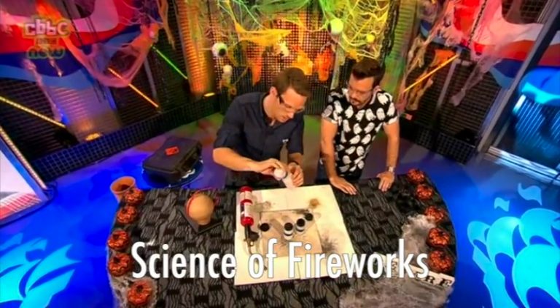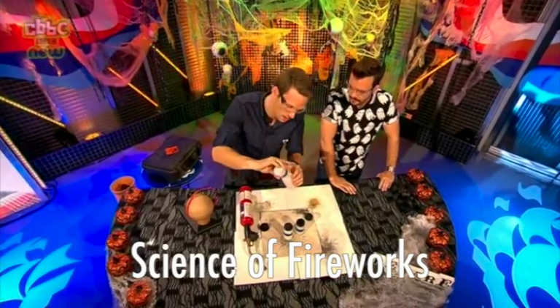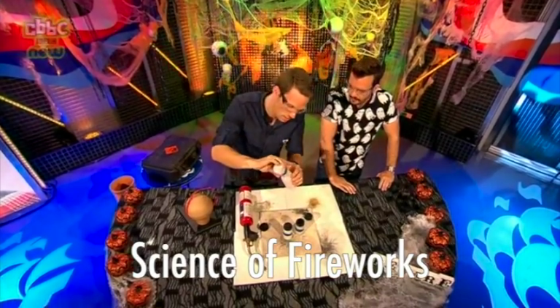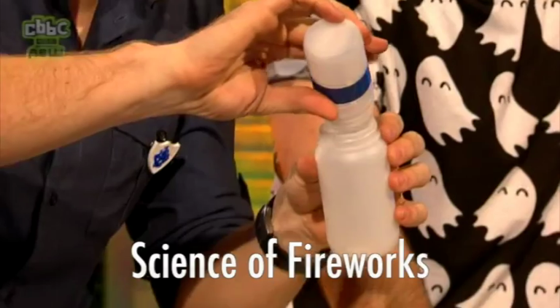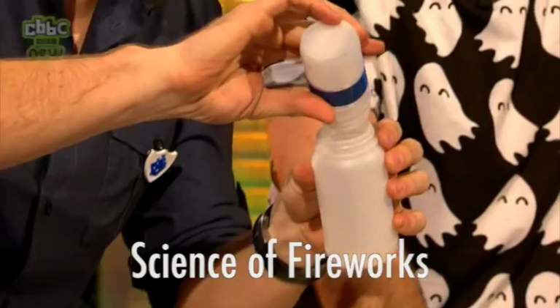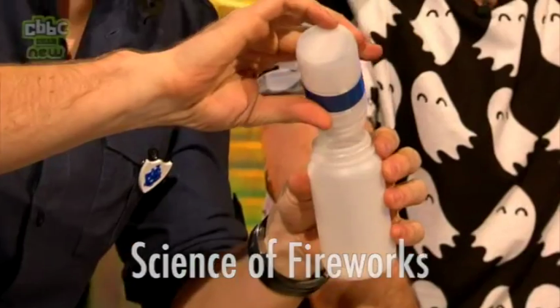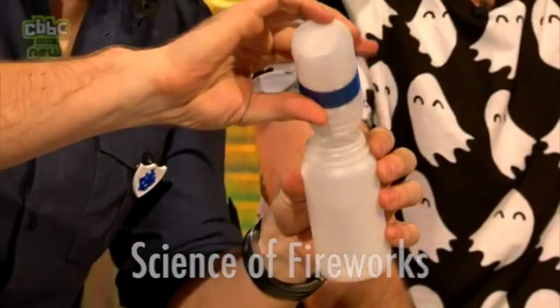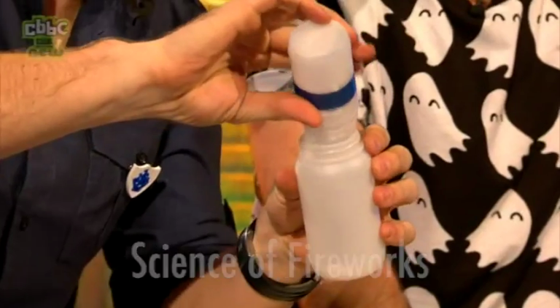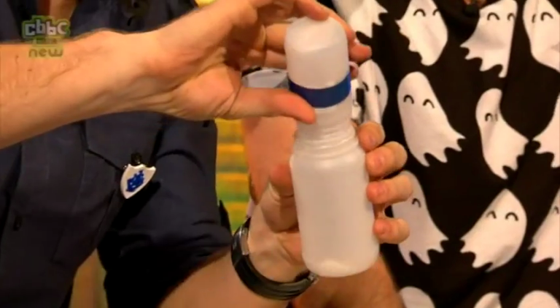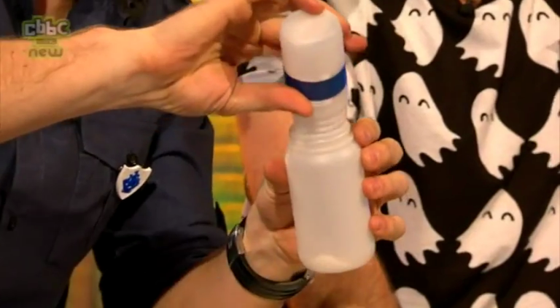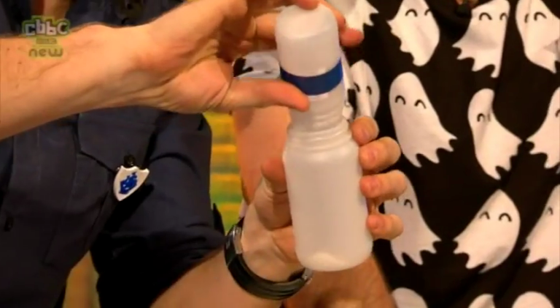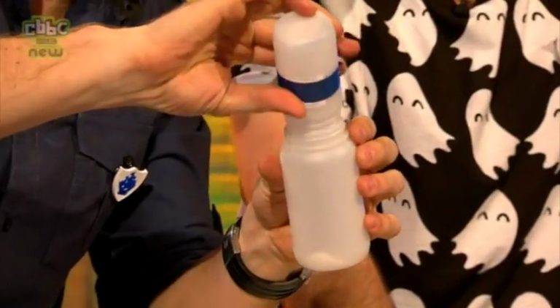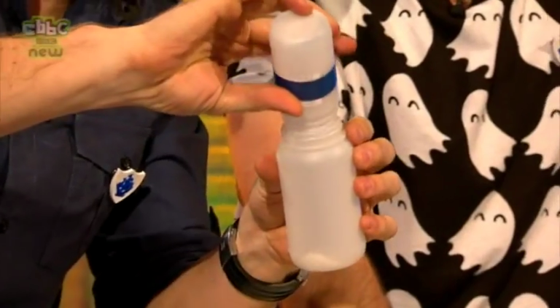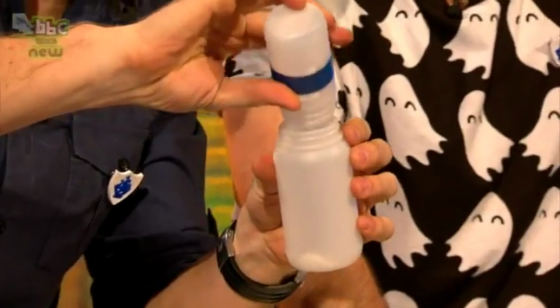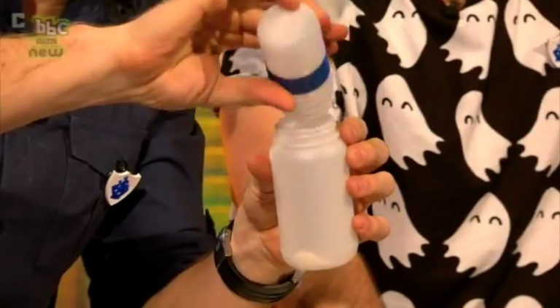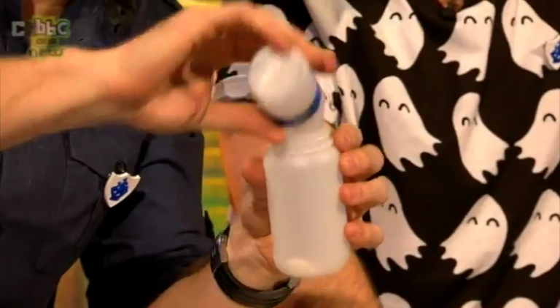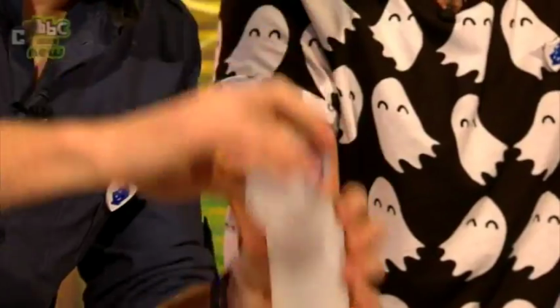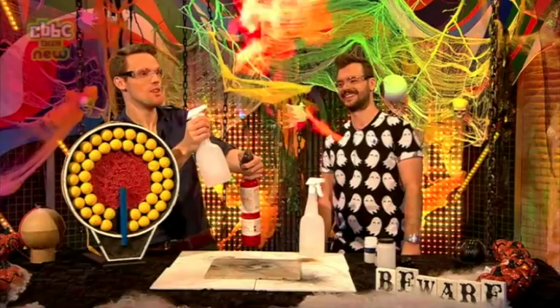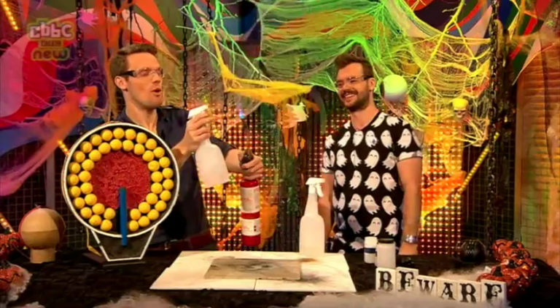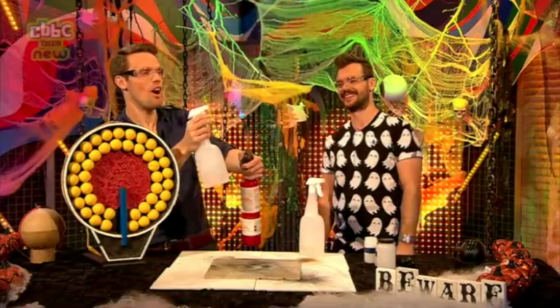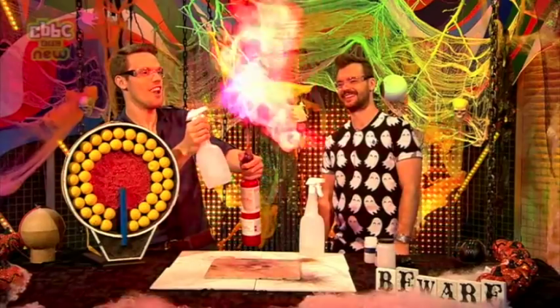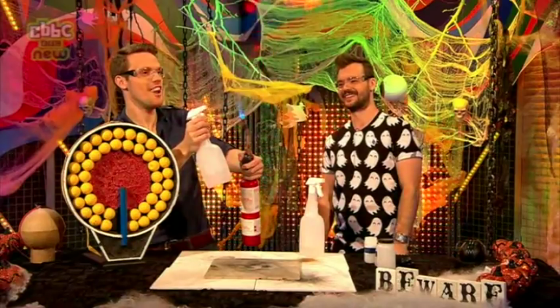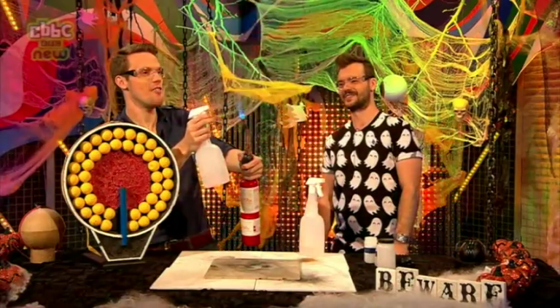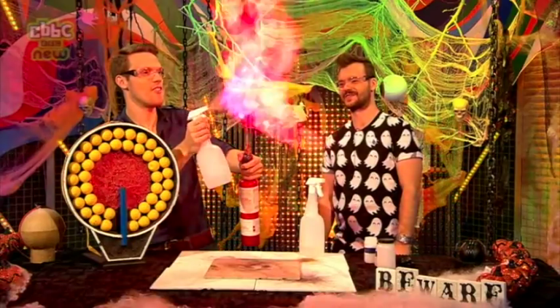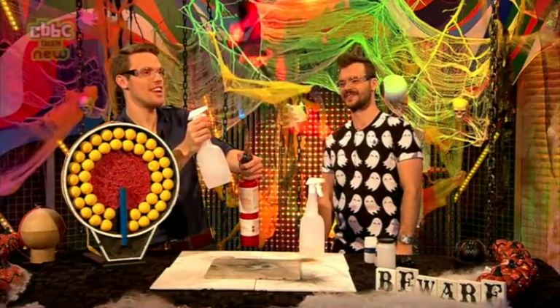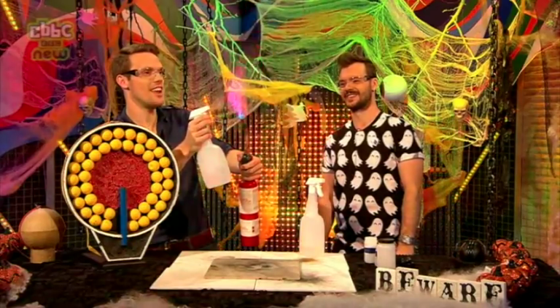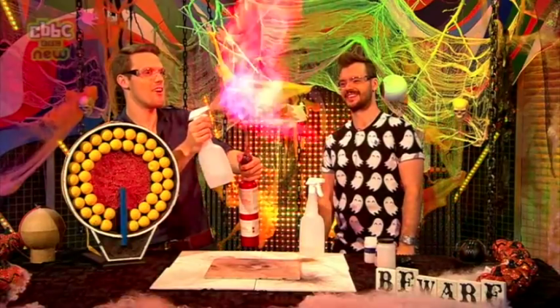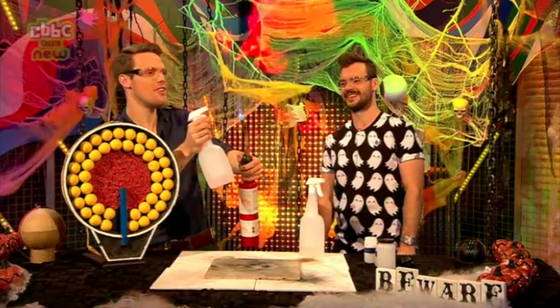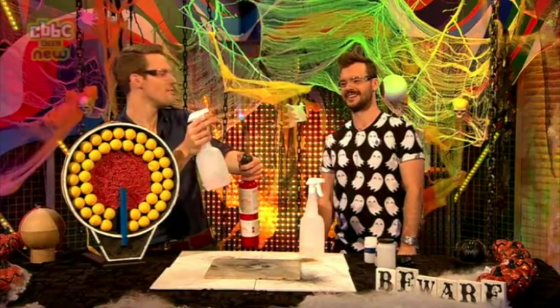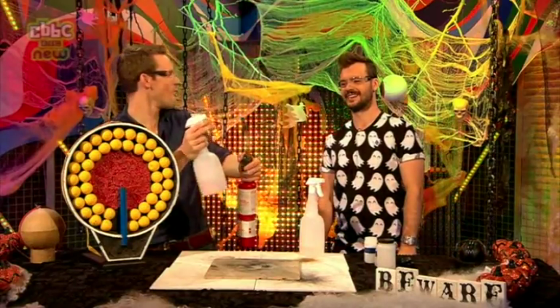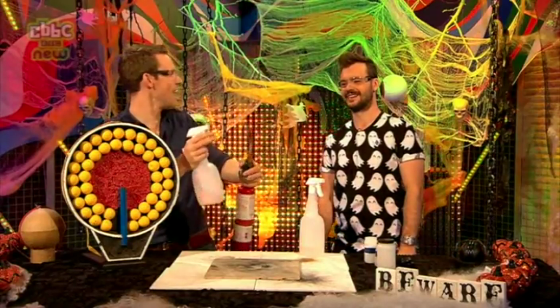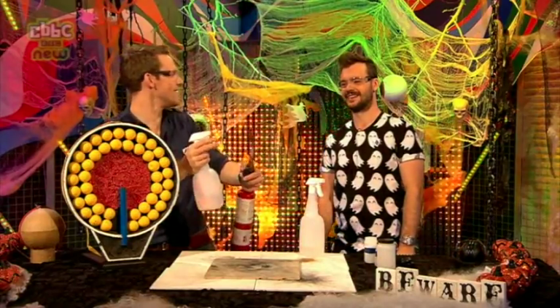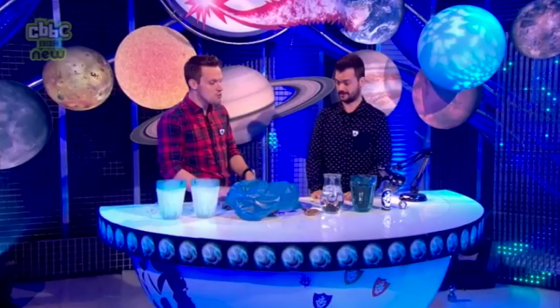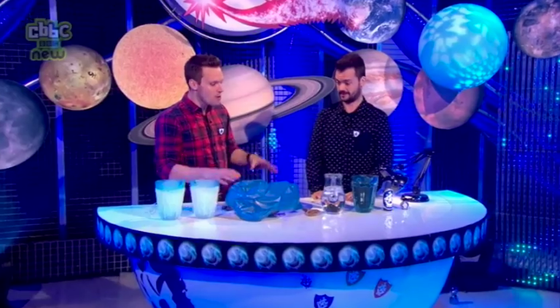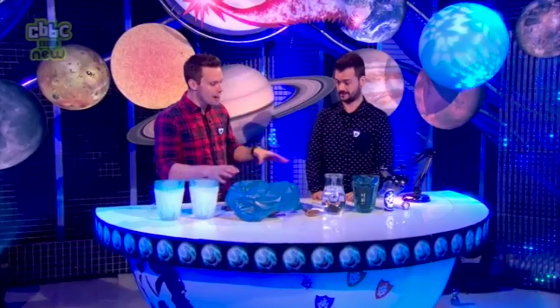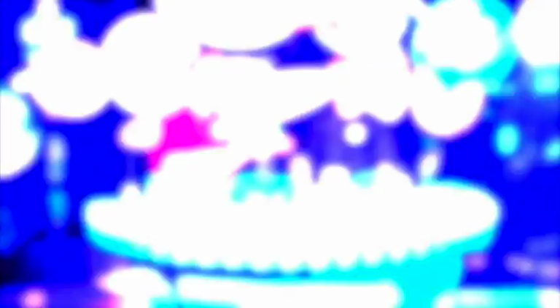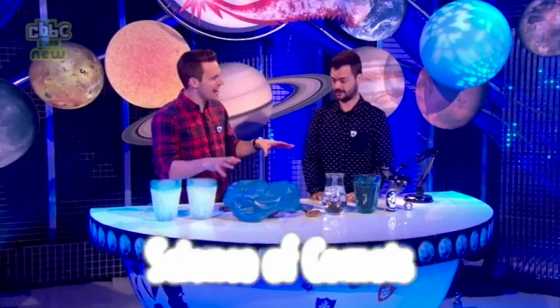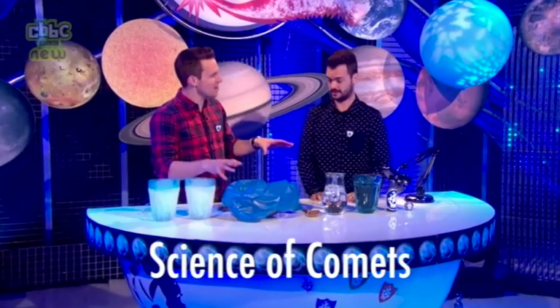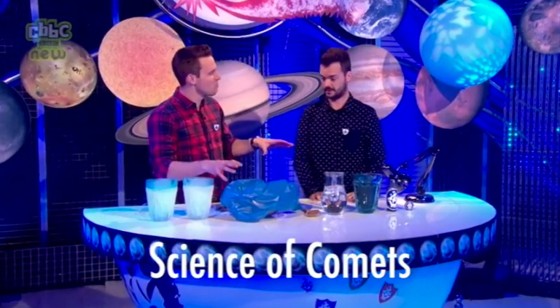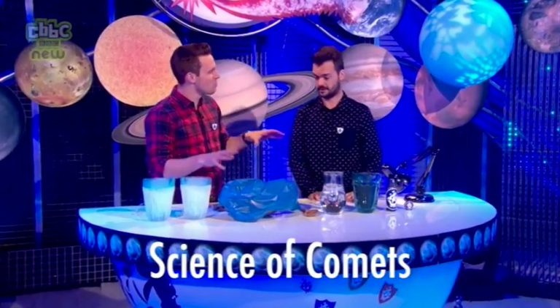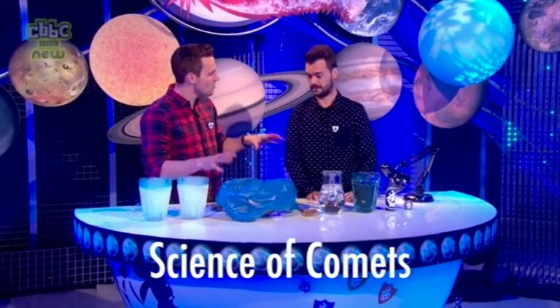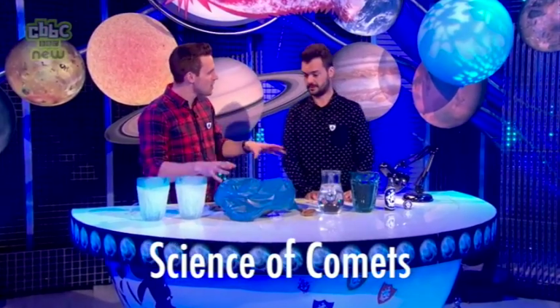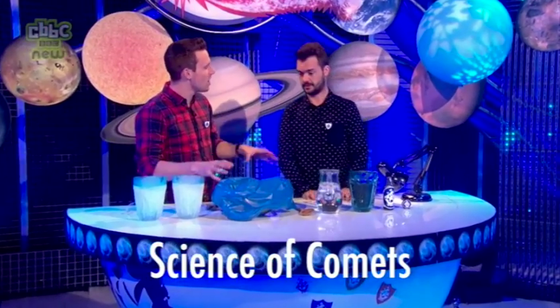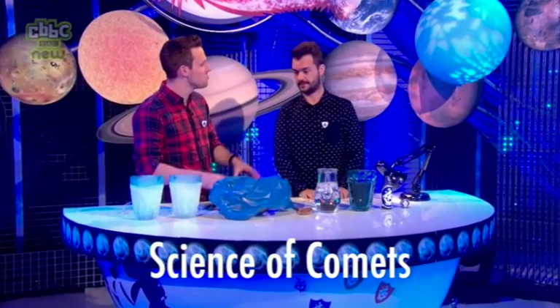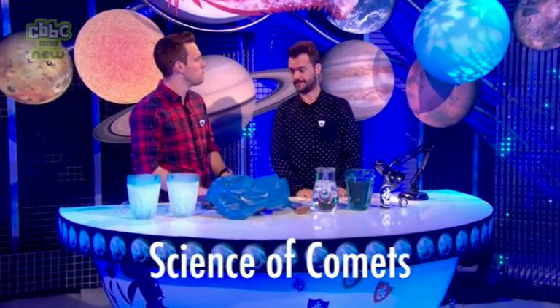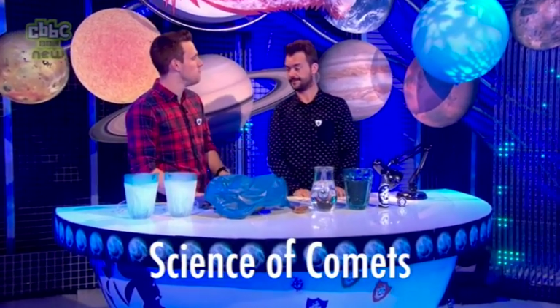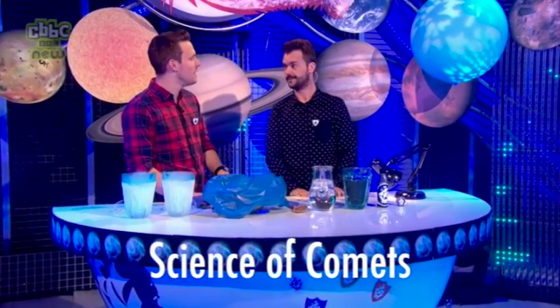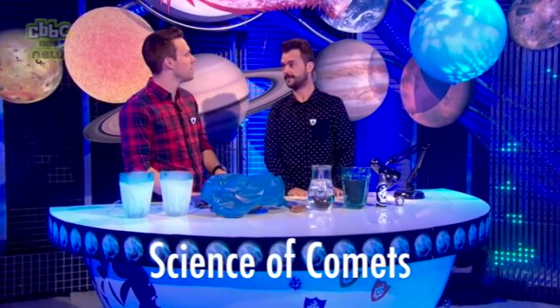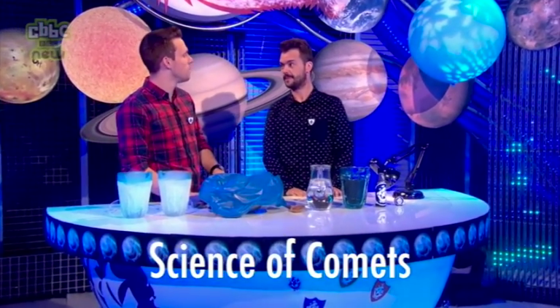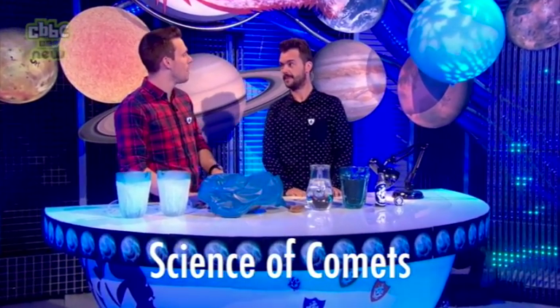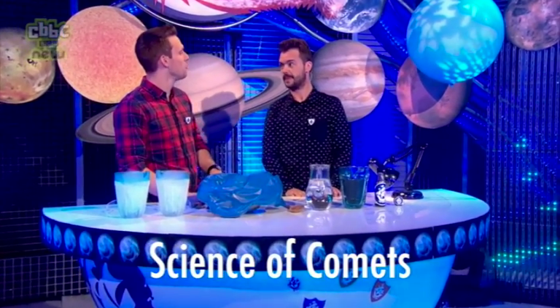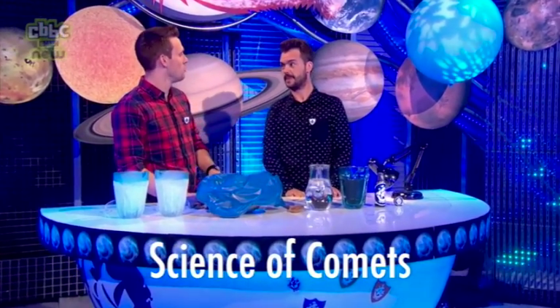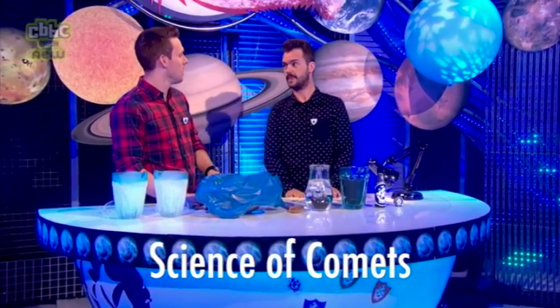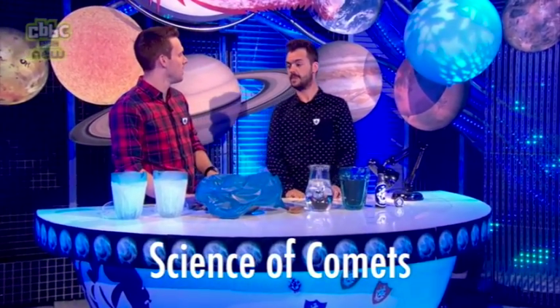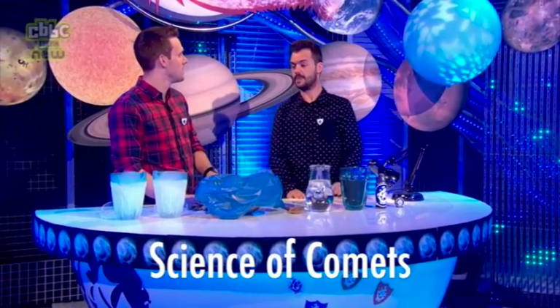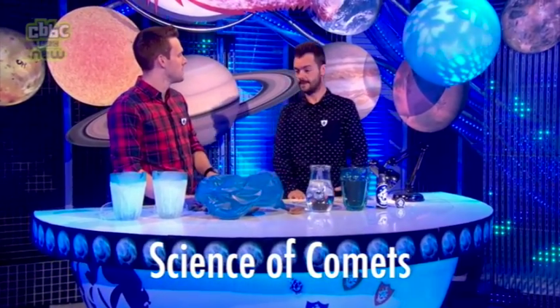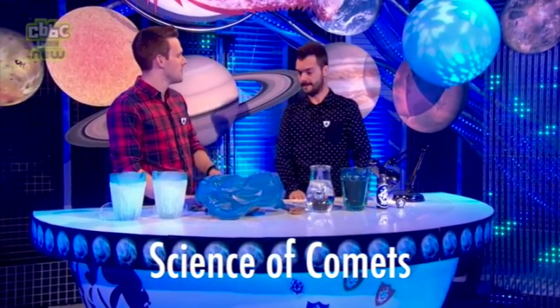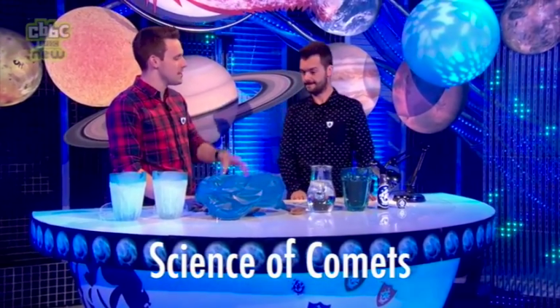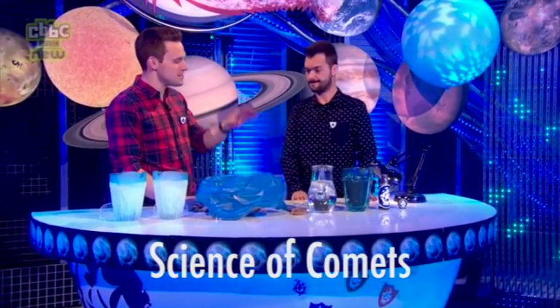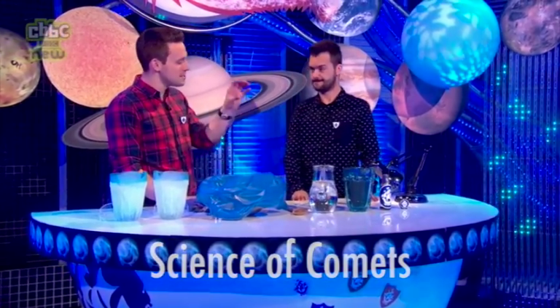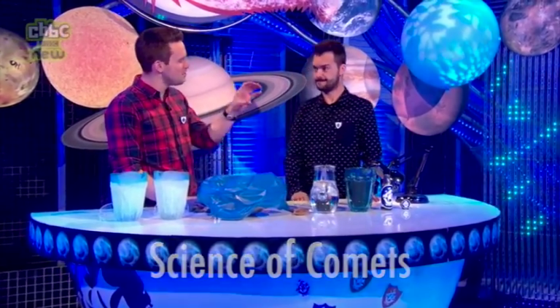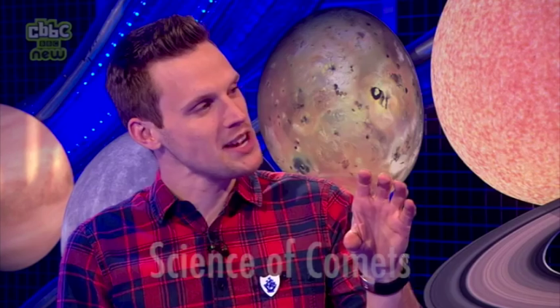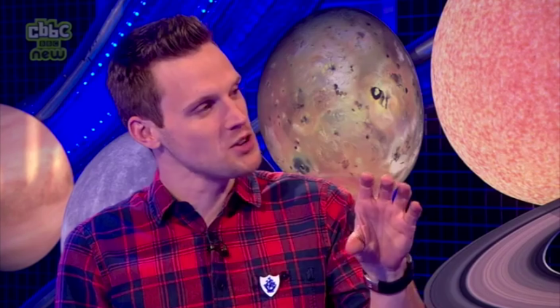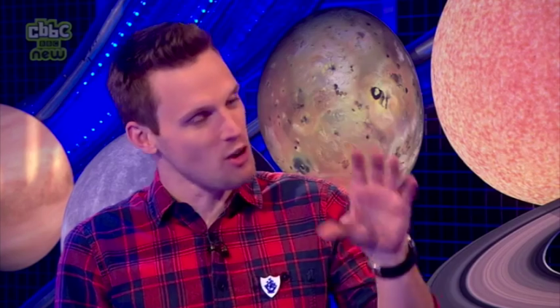Gunpowder is just three different ingredients and I've got them here - what a lovely lovely red. Right now, 300 million miles away, there's a spacecraft shooting through space.